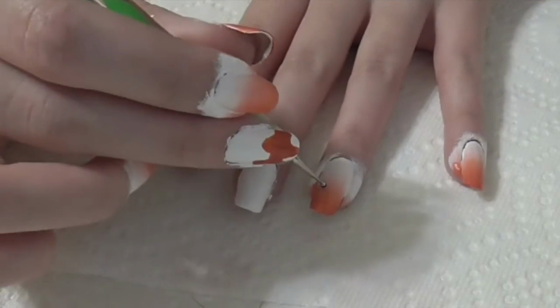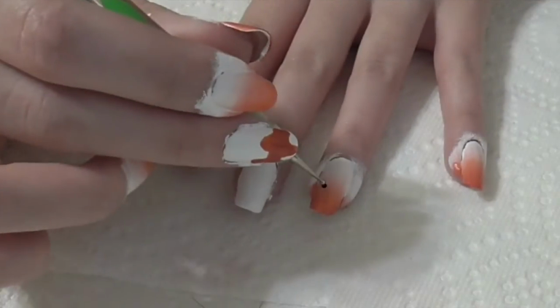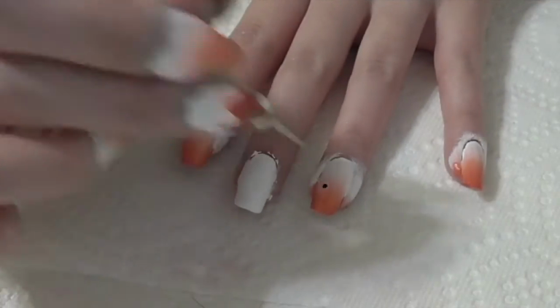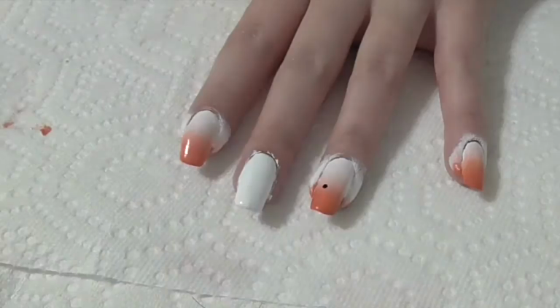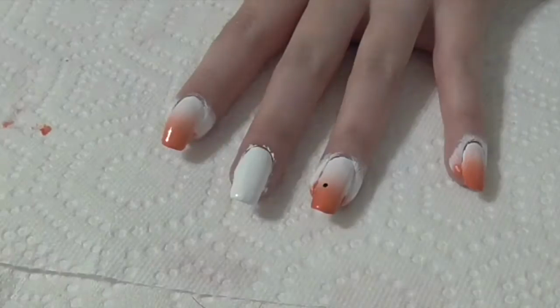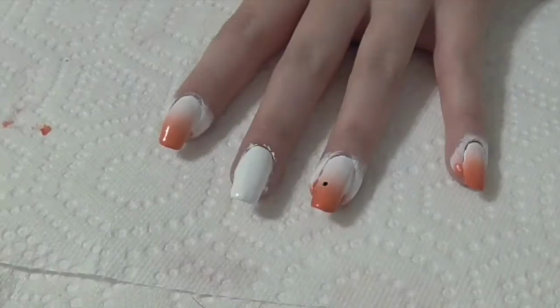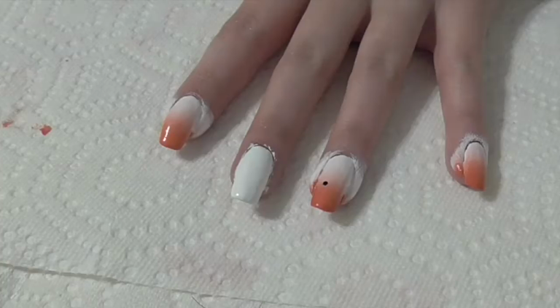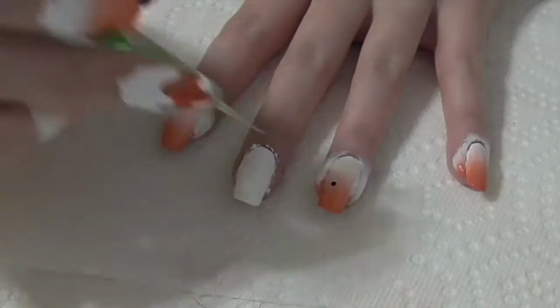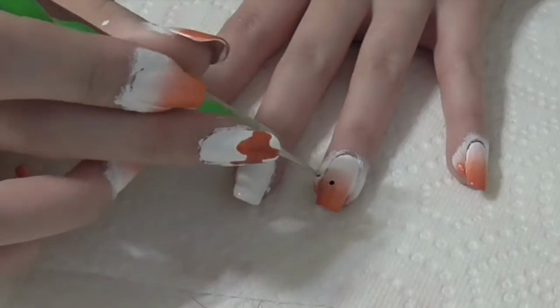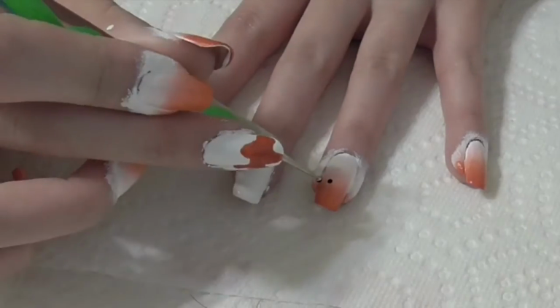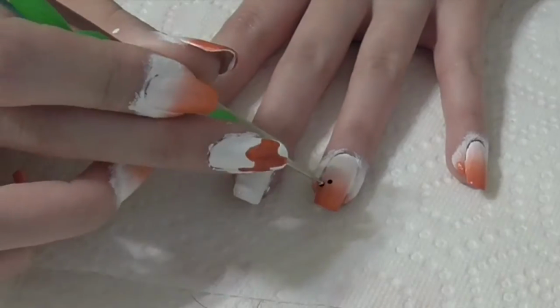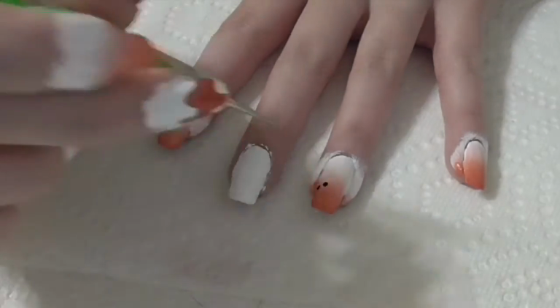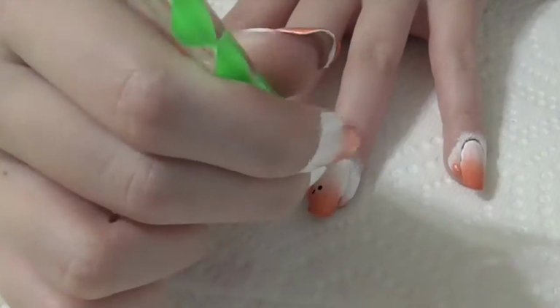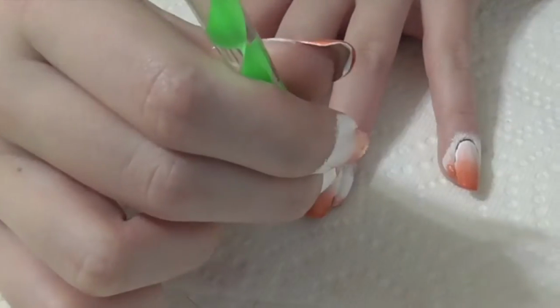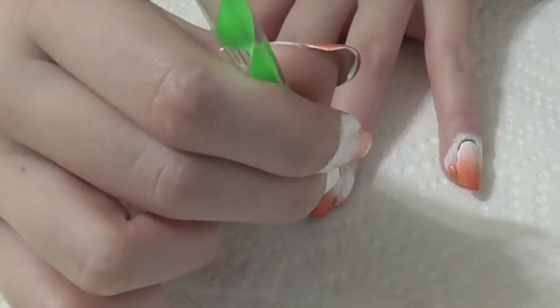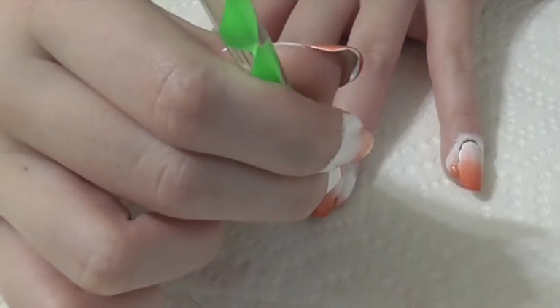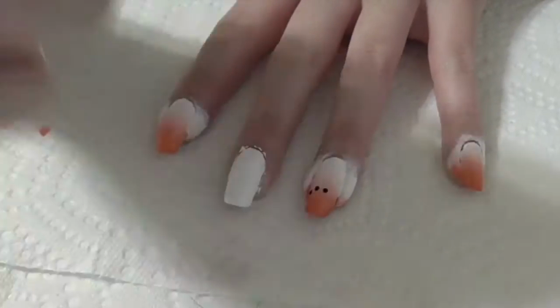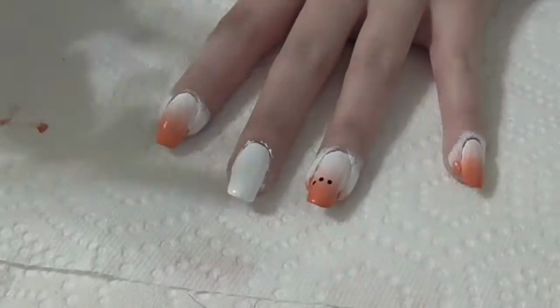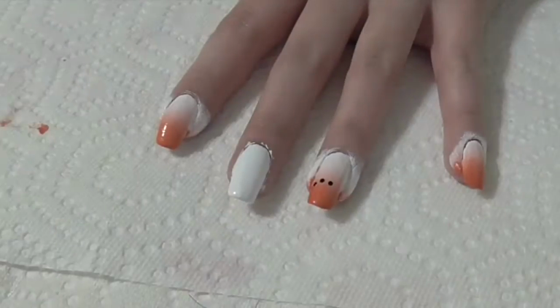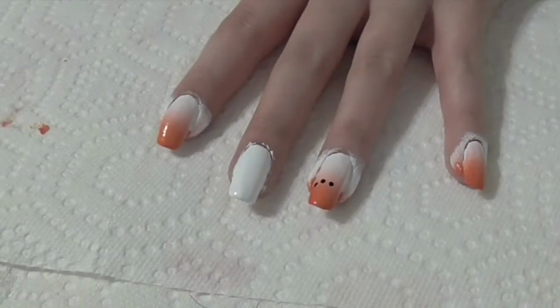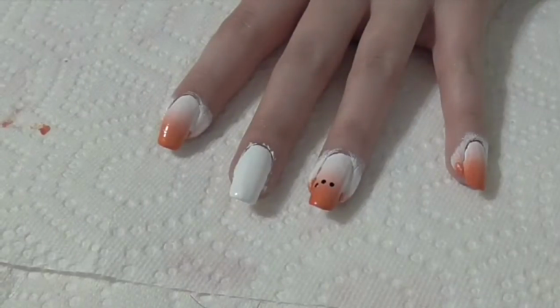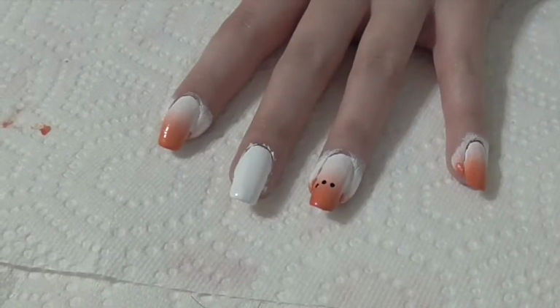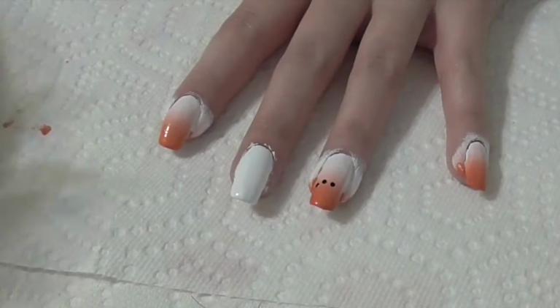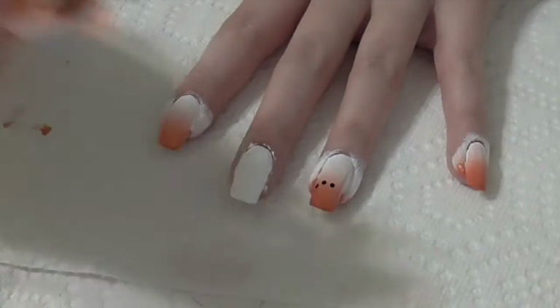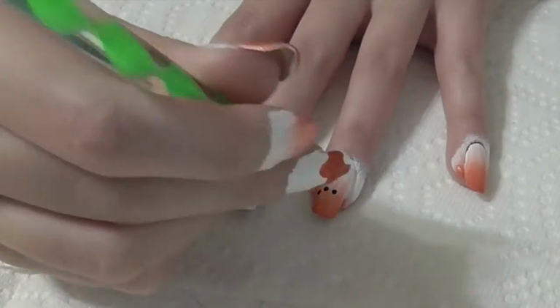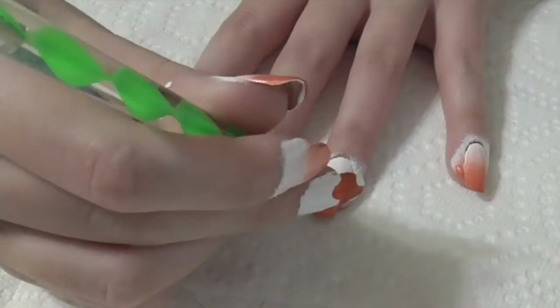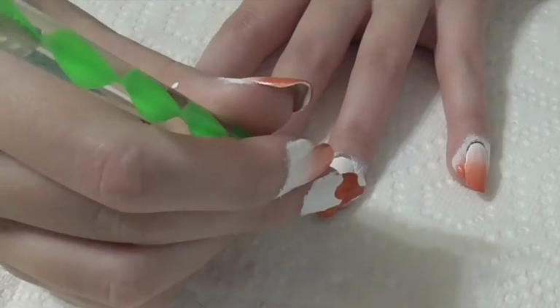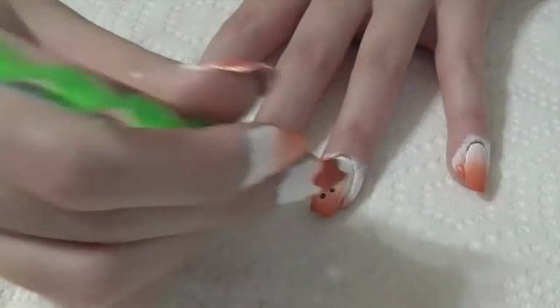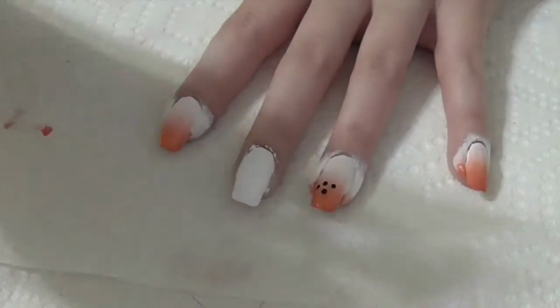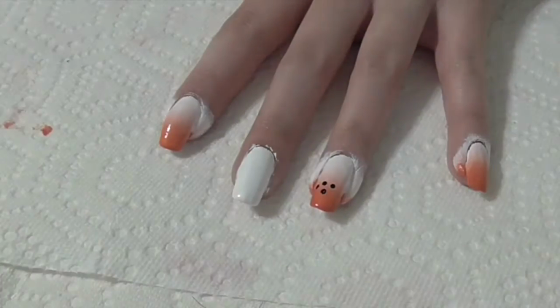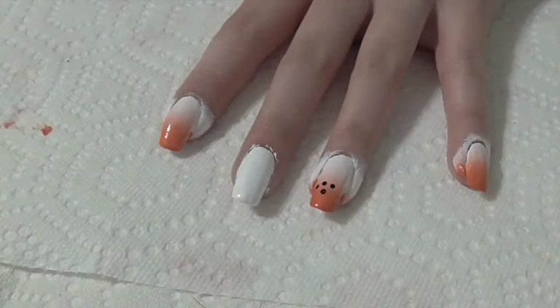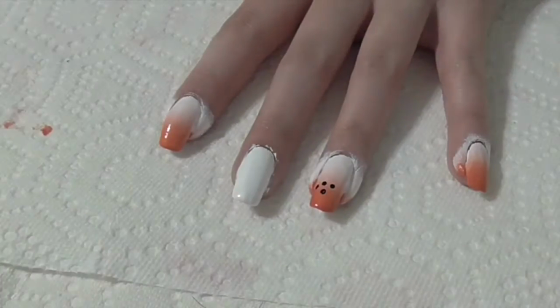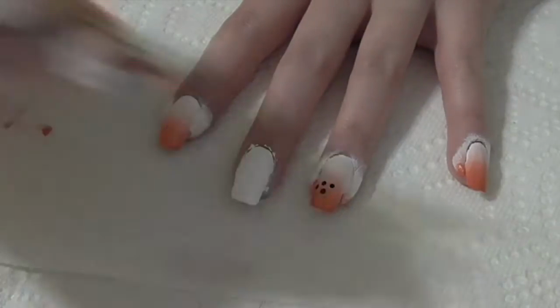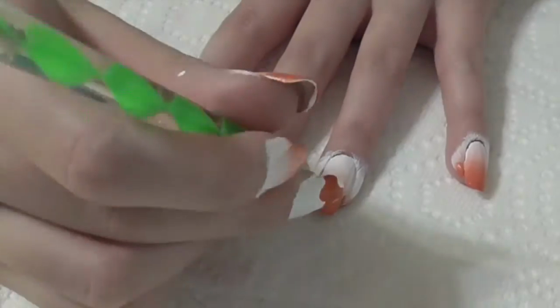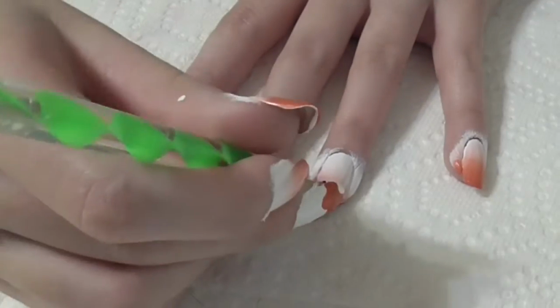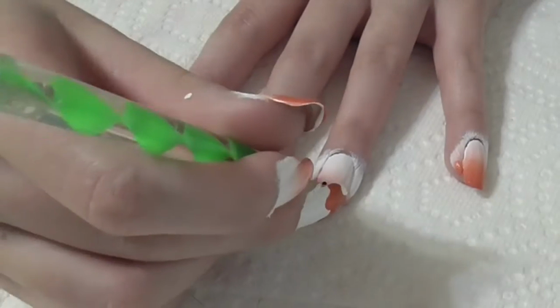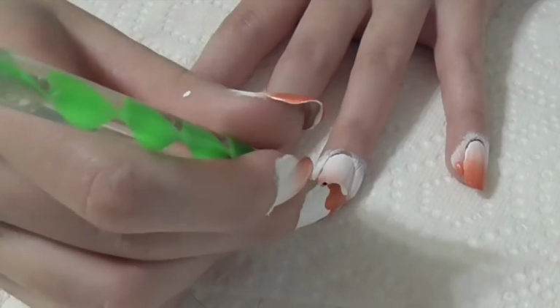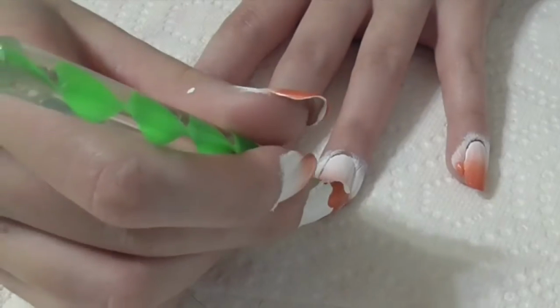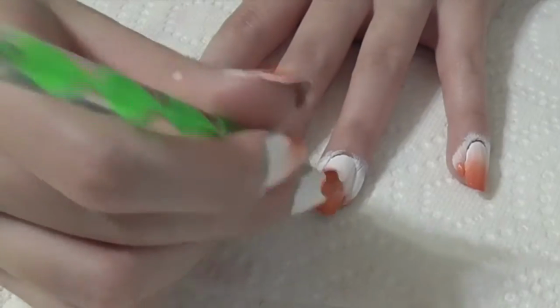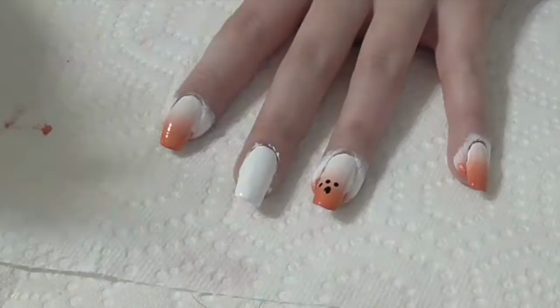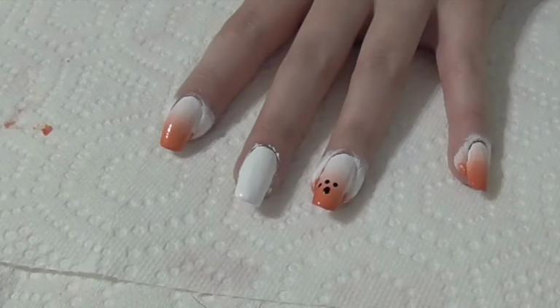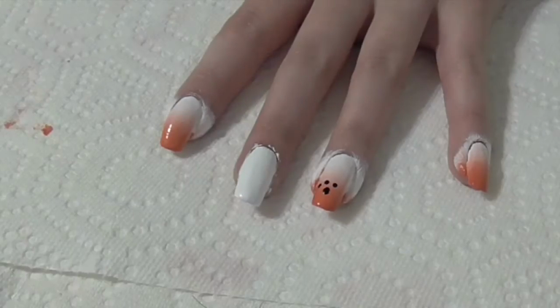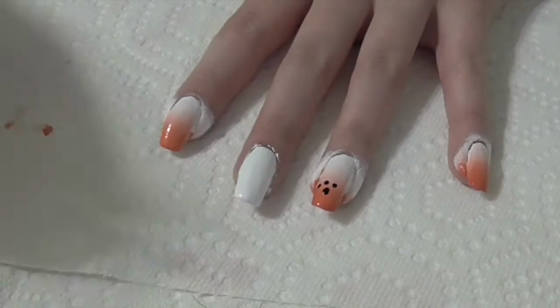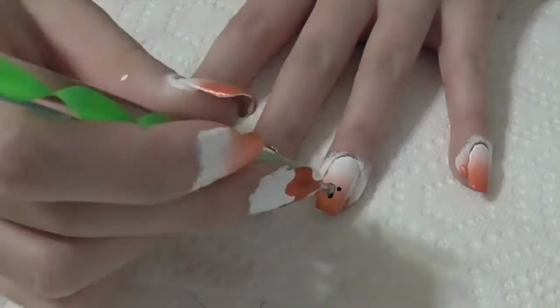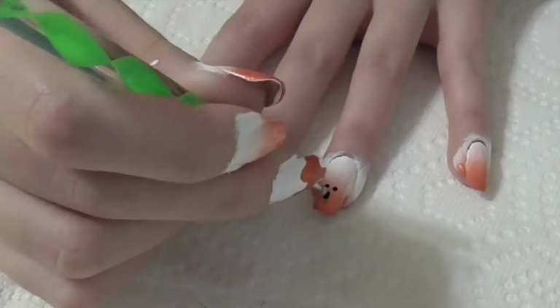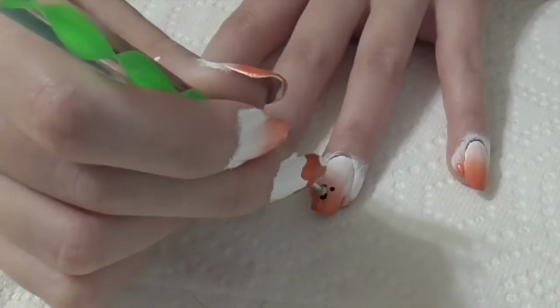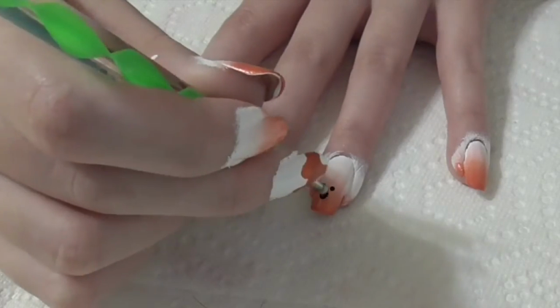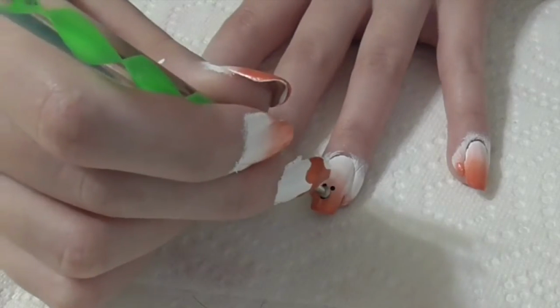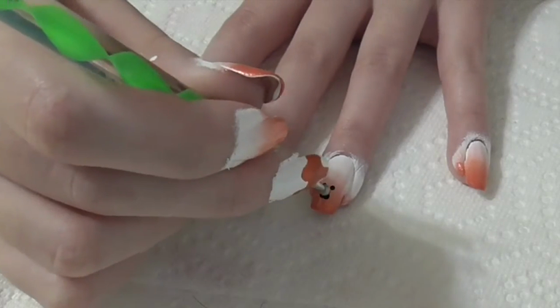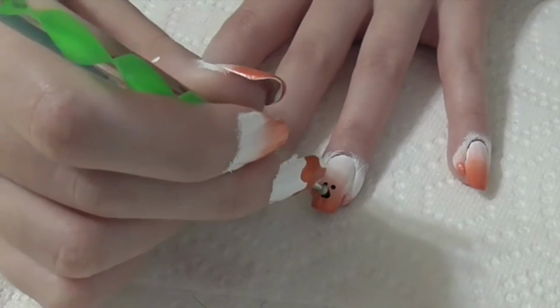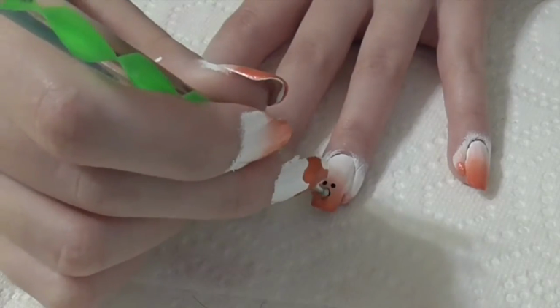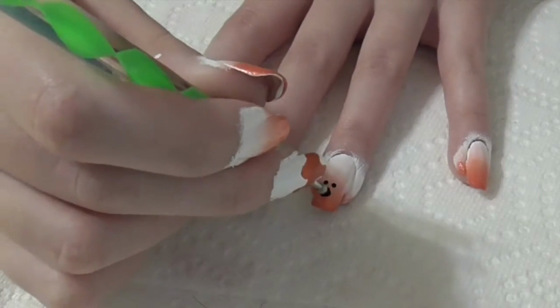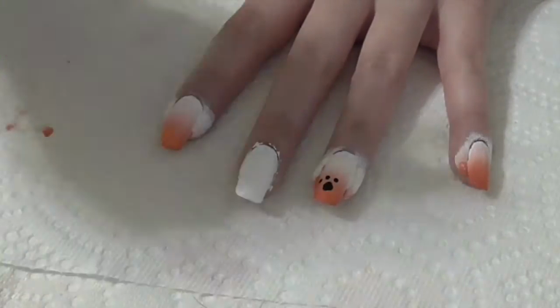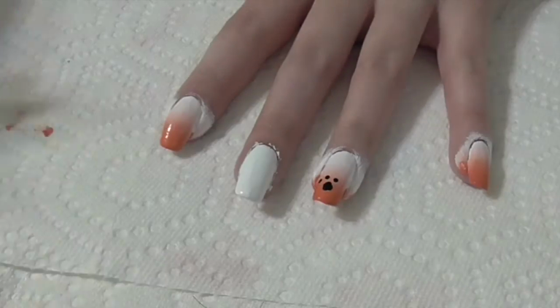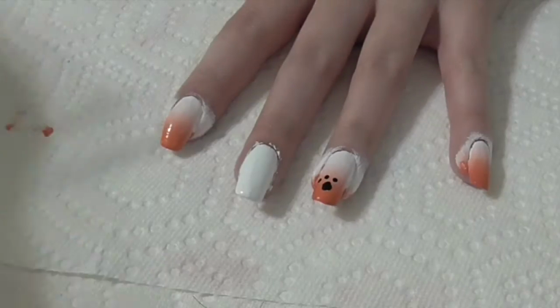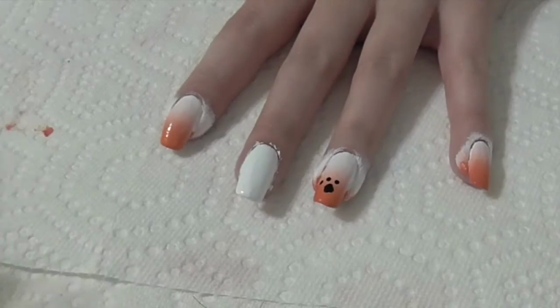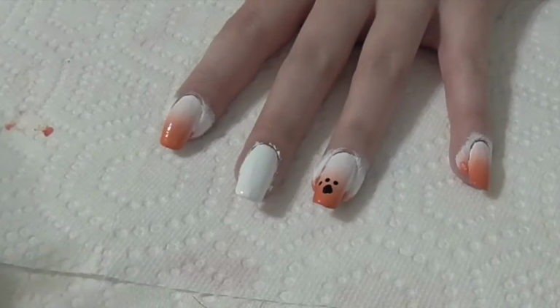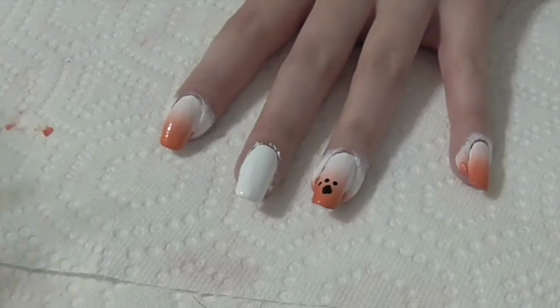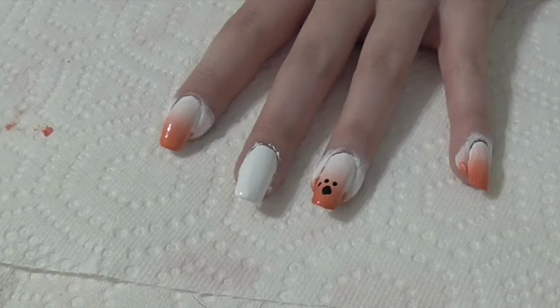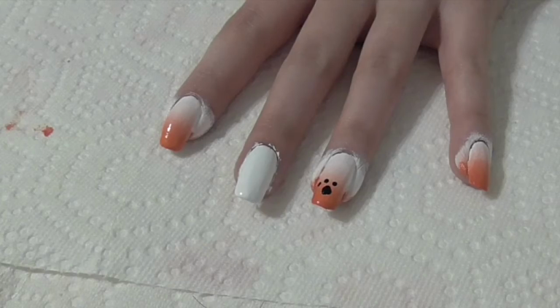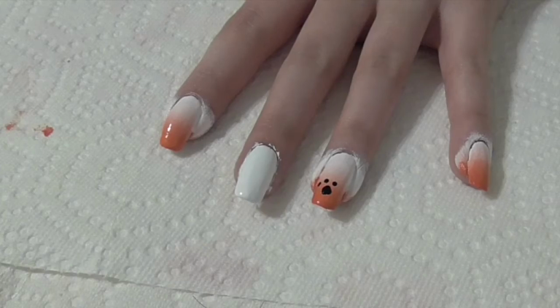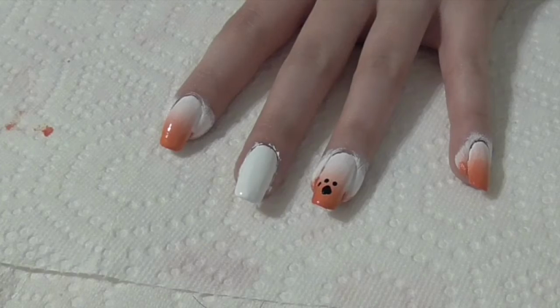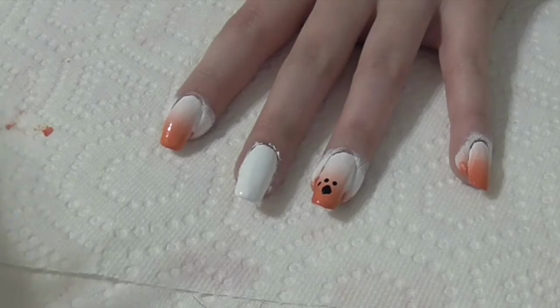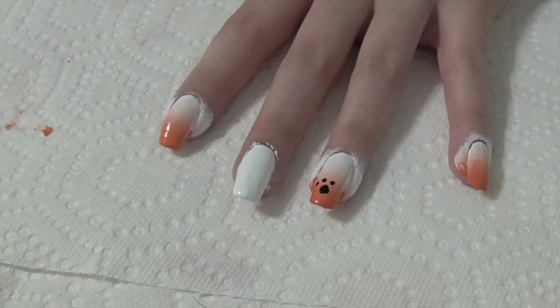Once the gradient is dry to the touch, use a dotting tool and black polish to paint two paw prints on your ring finger.